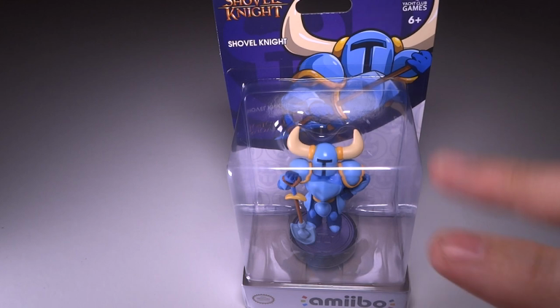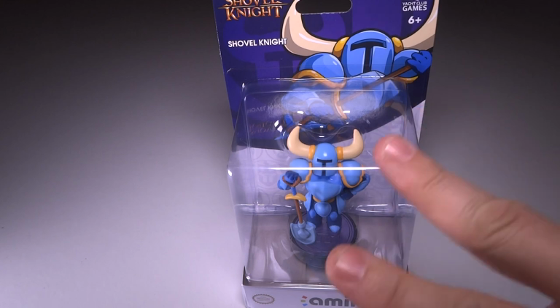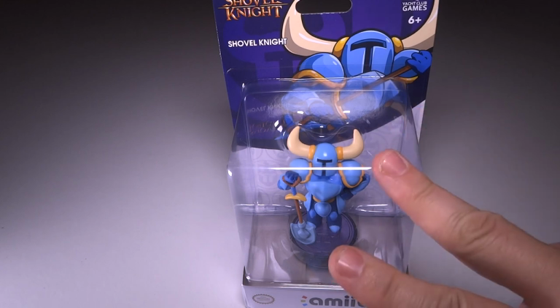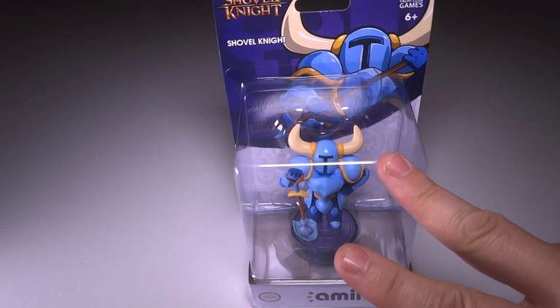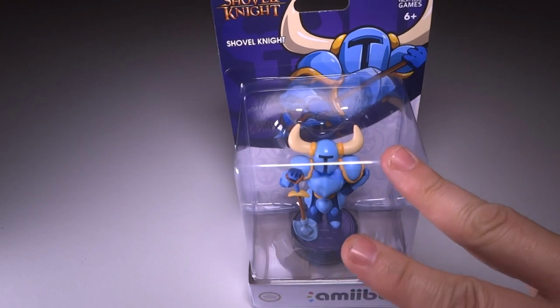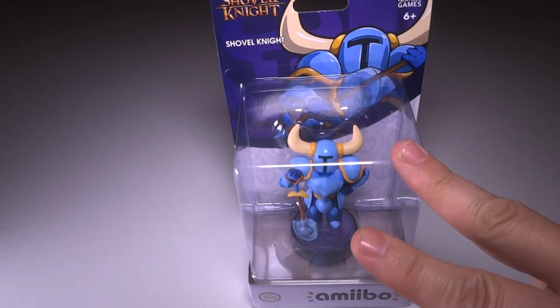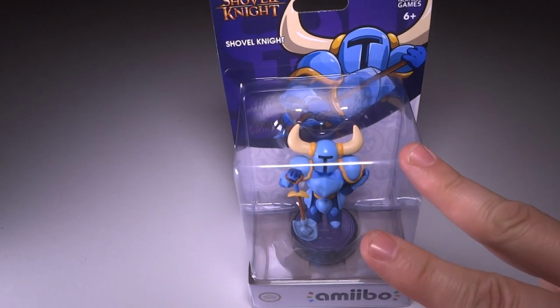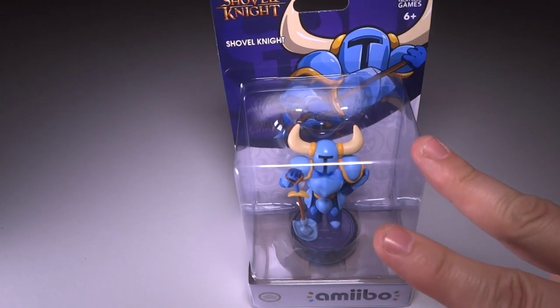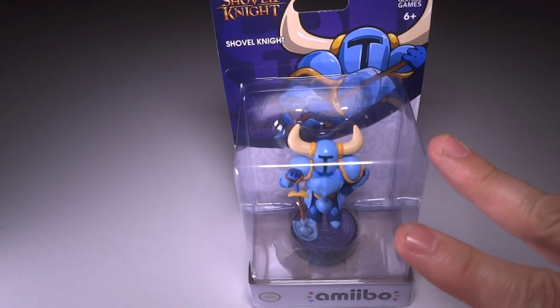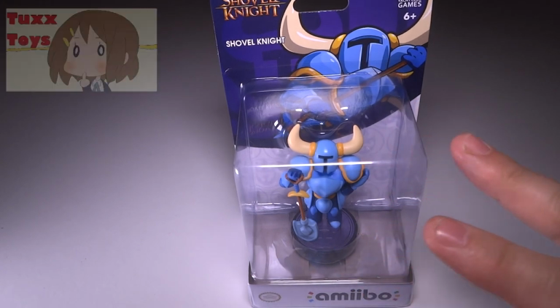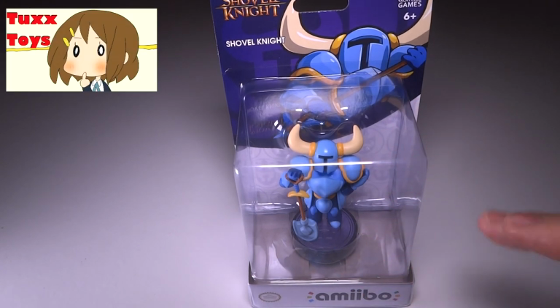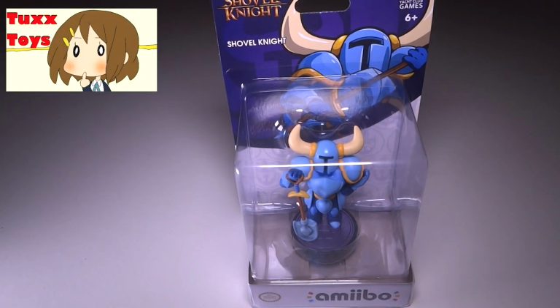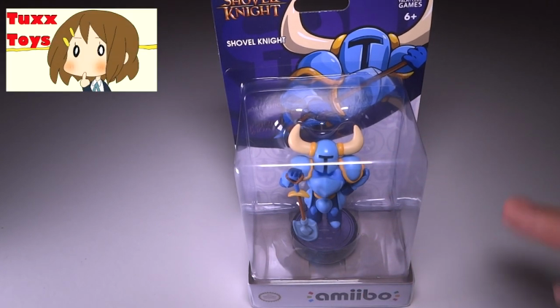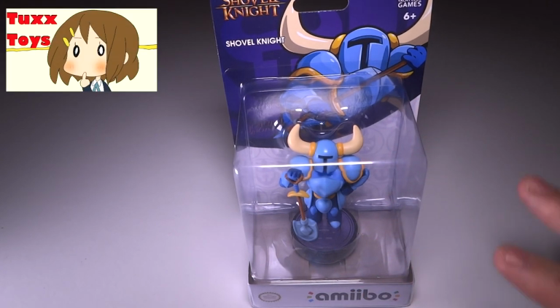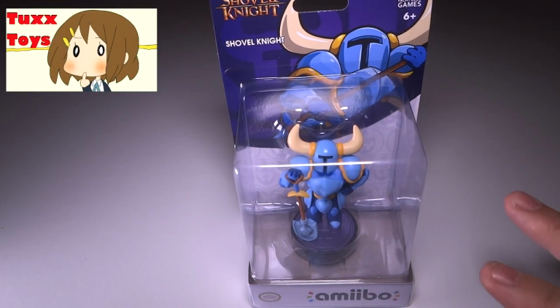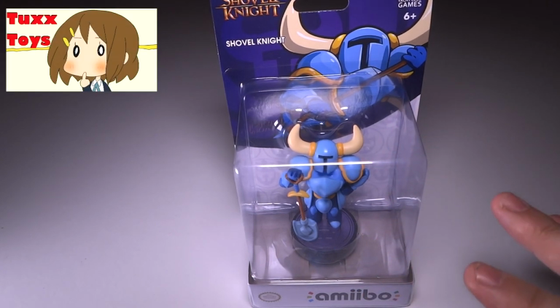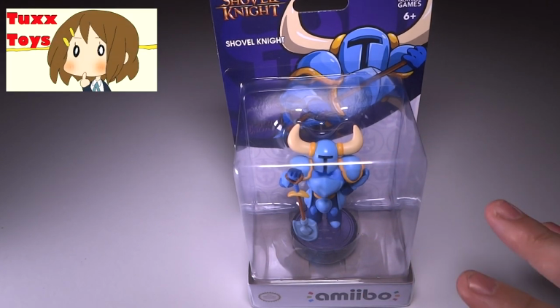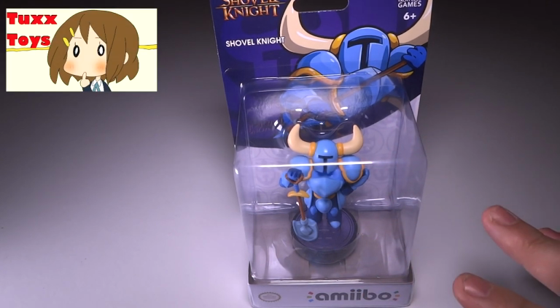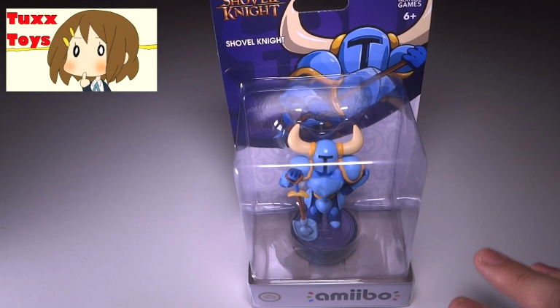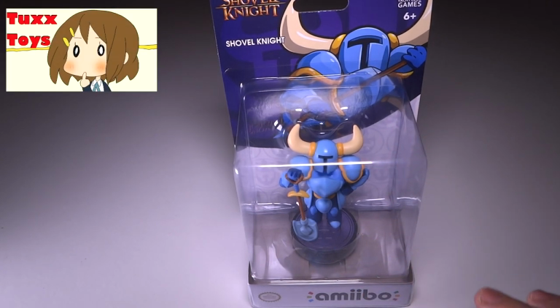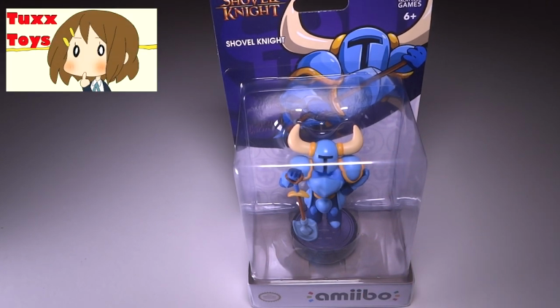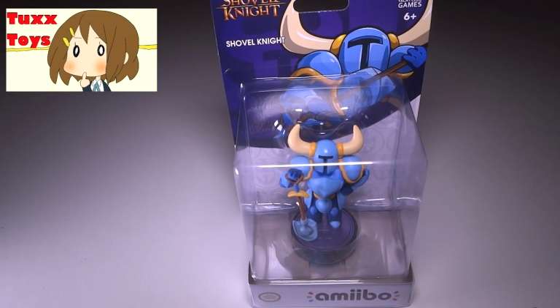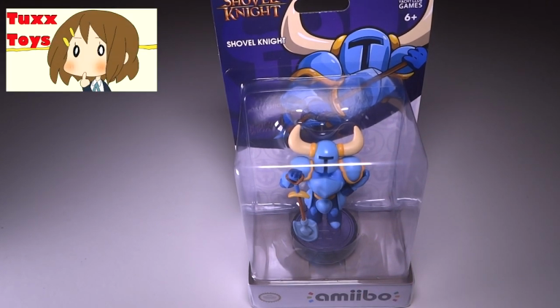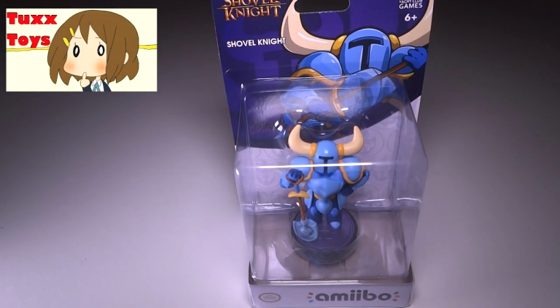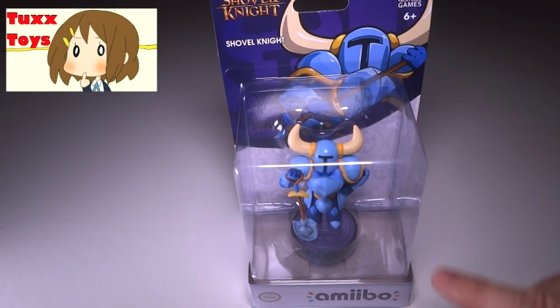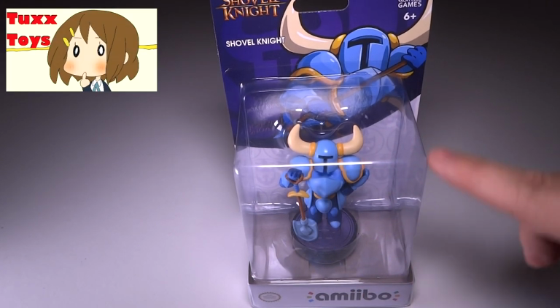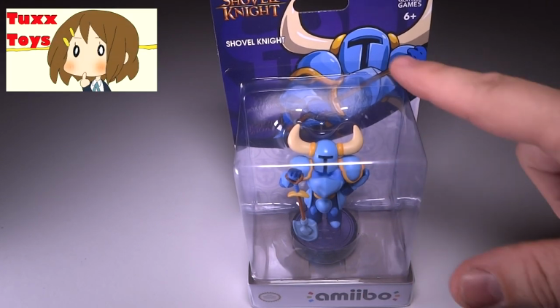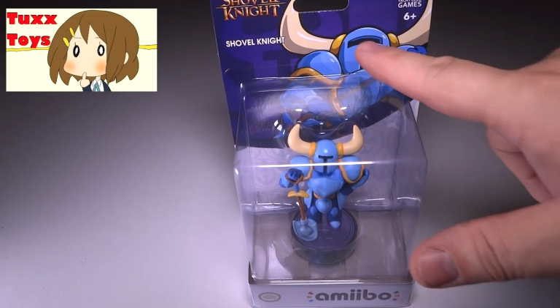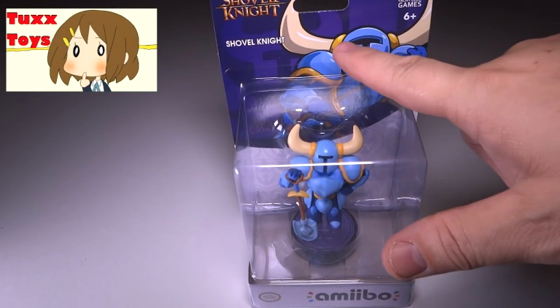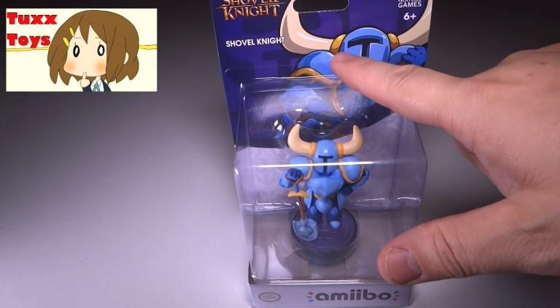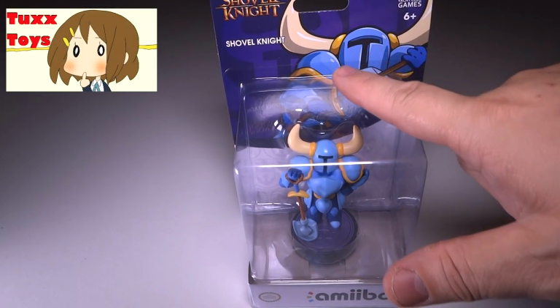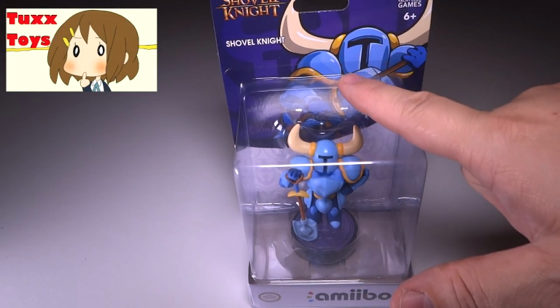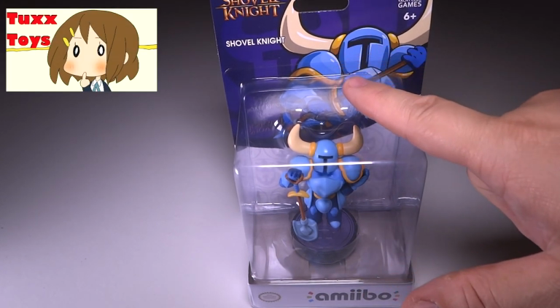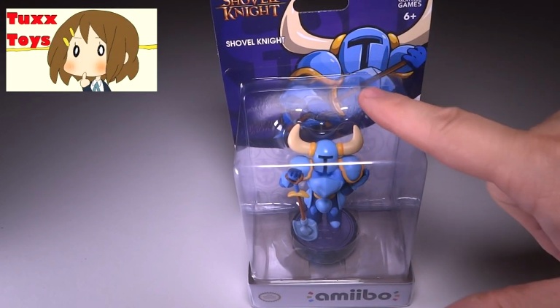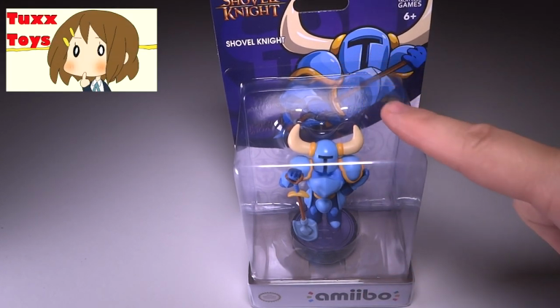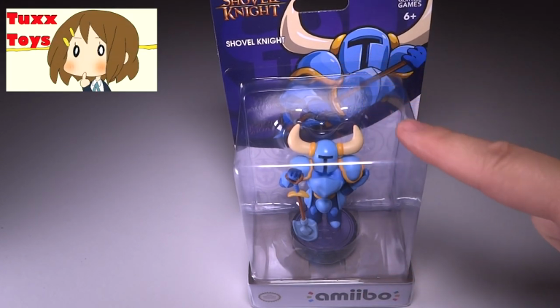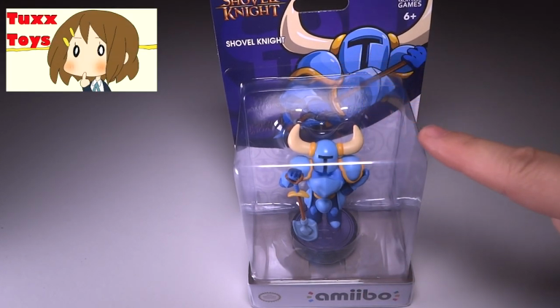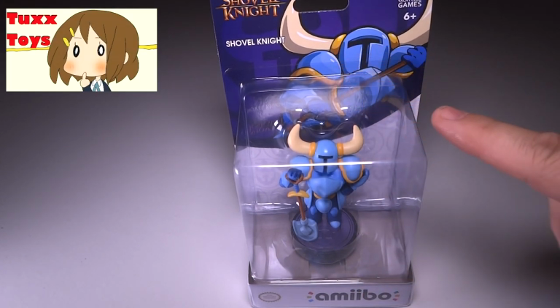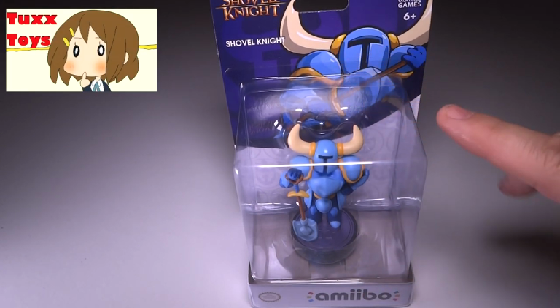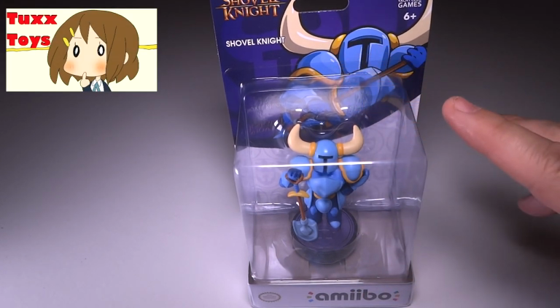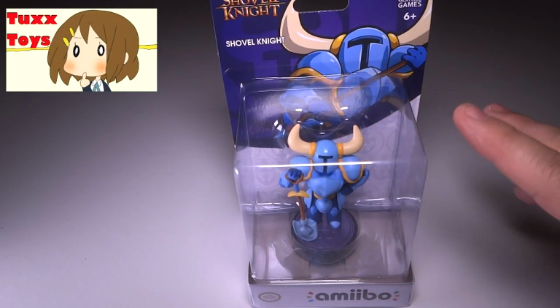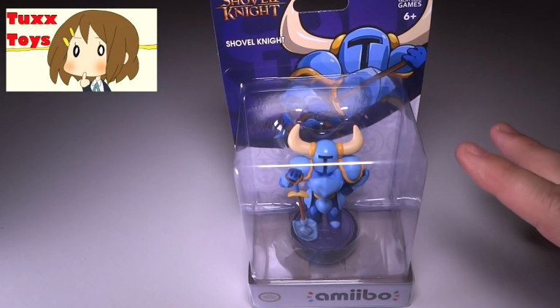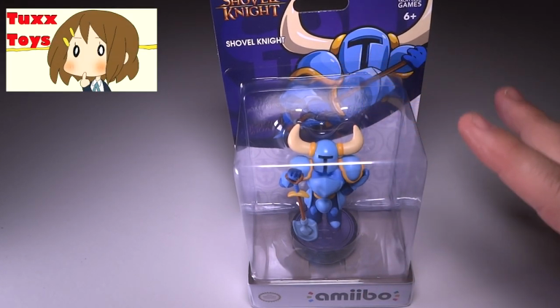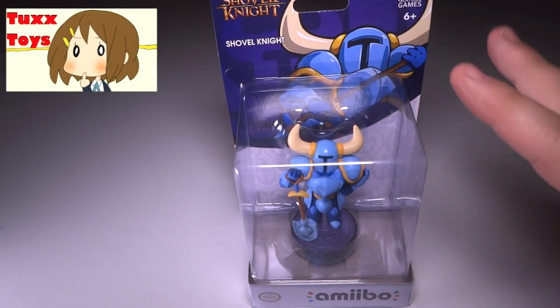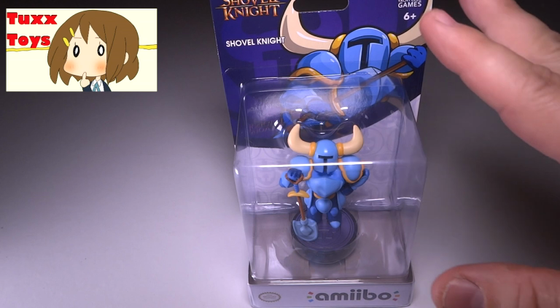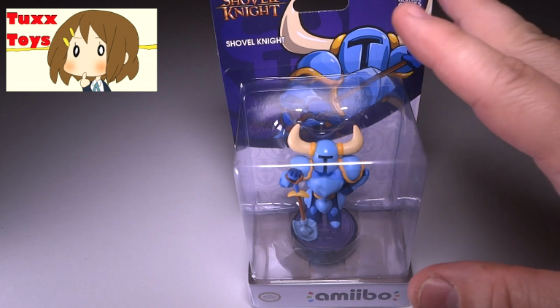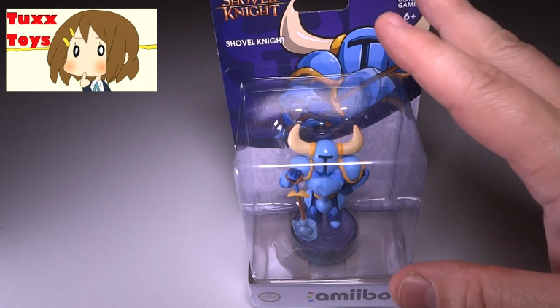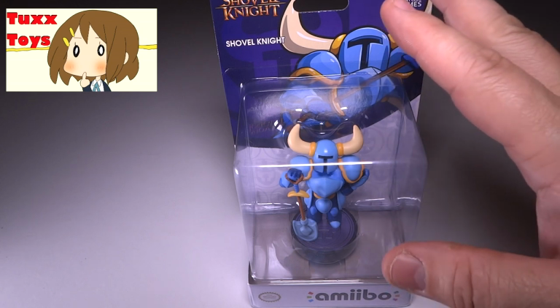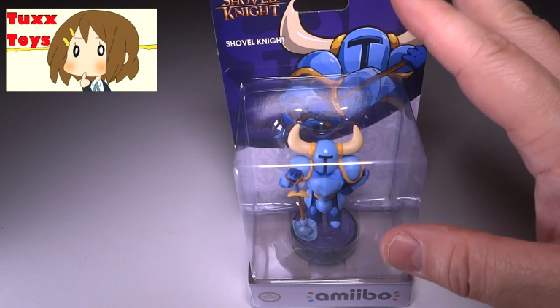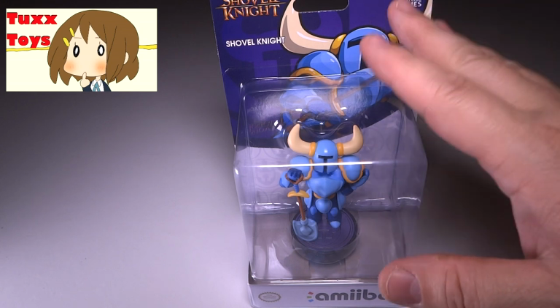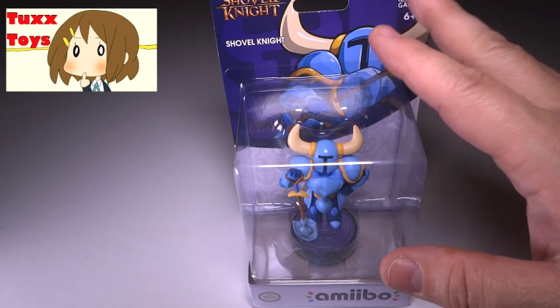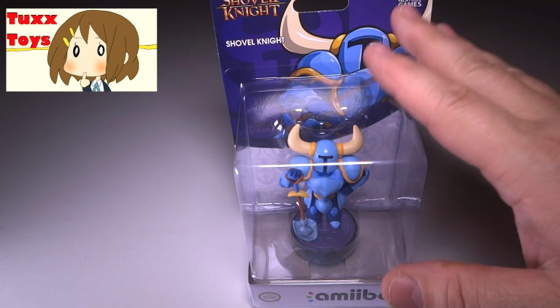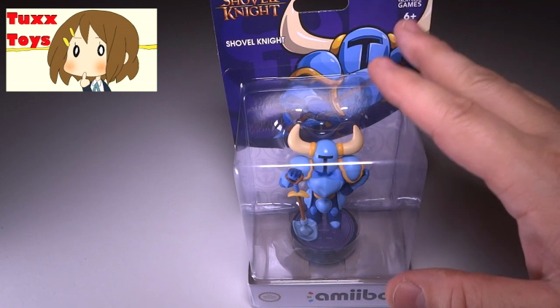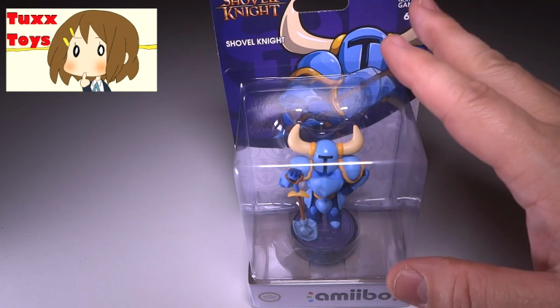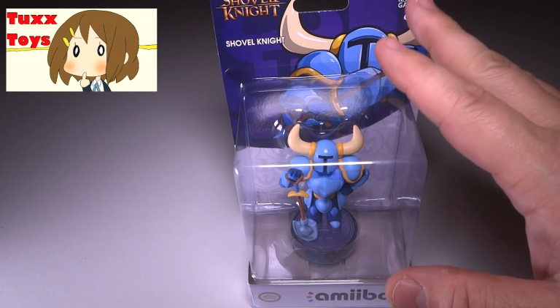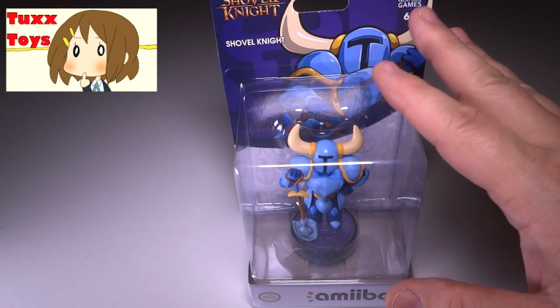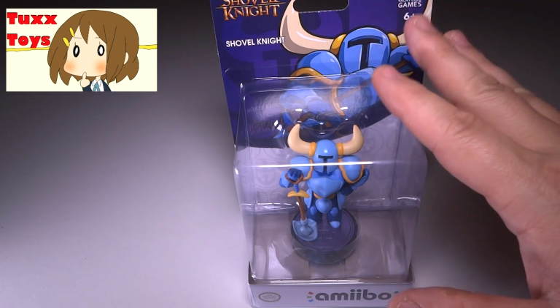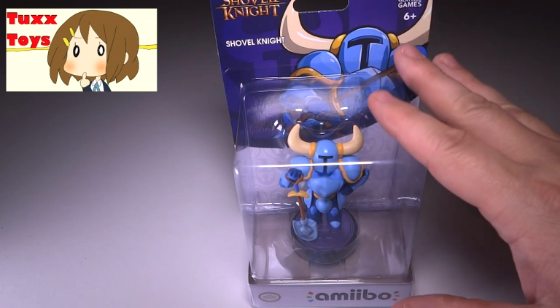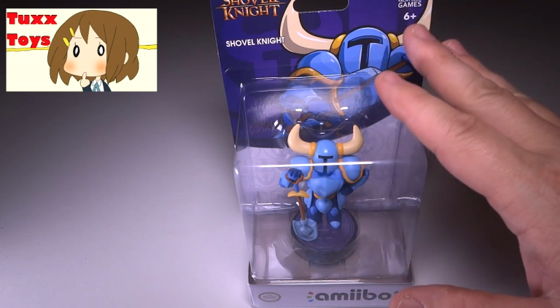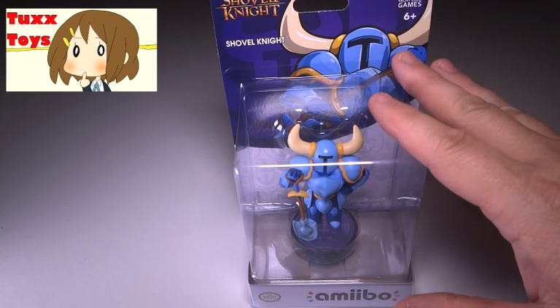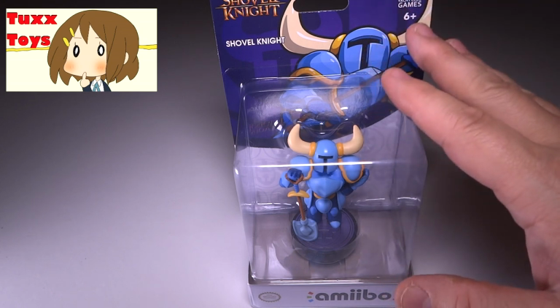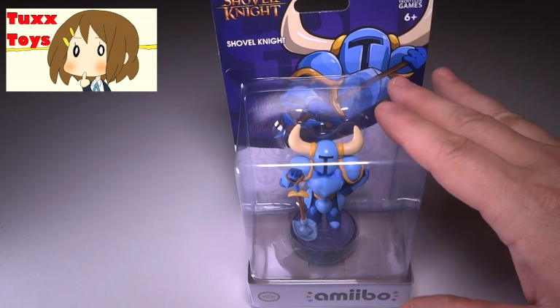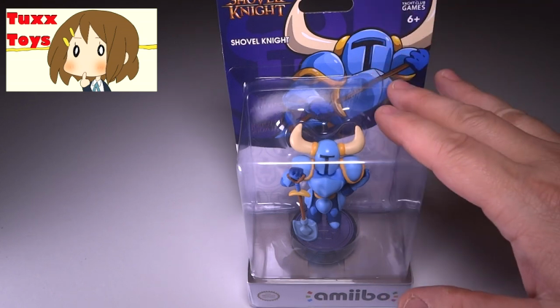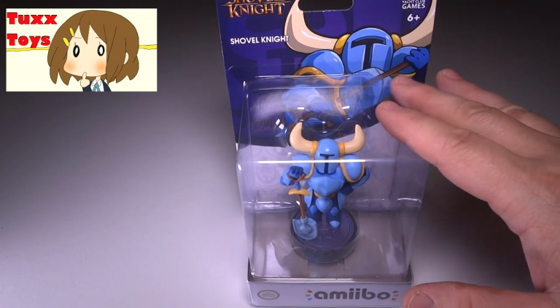Hey guys, Tux here, and for this particular video we have the Shovel Knight Amiibo, and this is of course kind of a hard one to get a hold of.